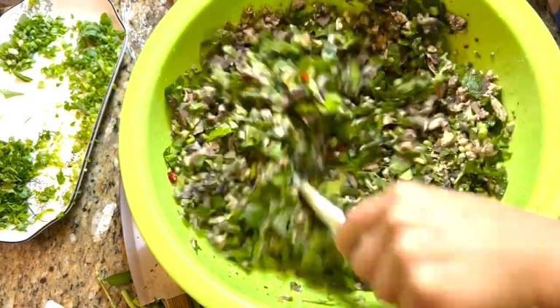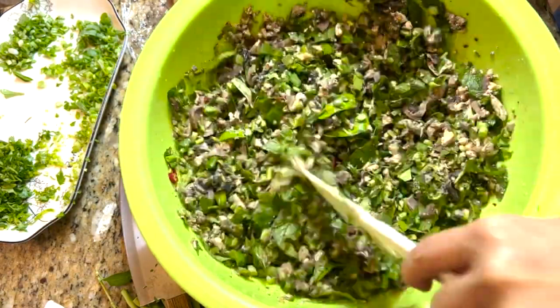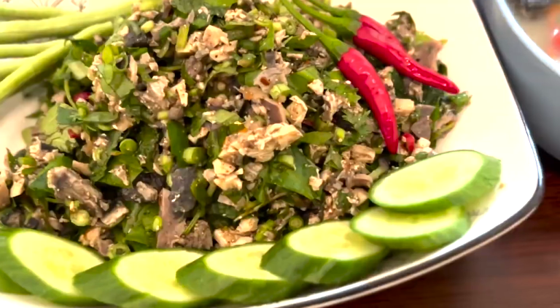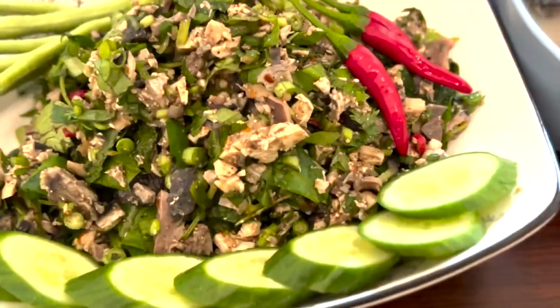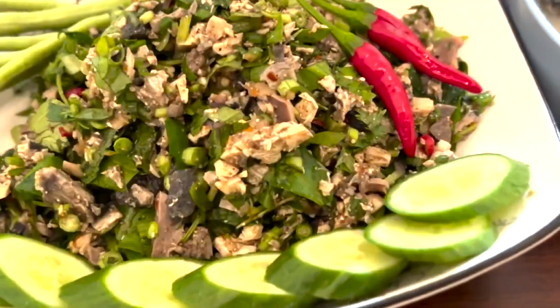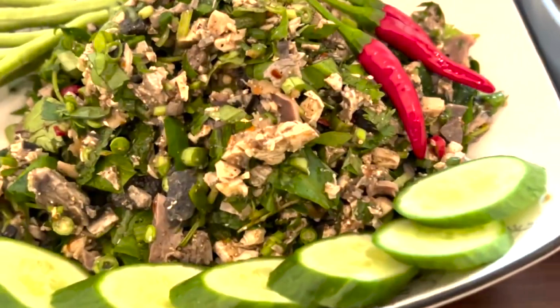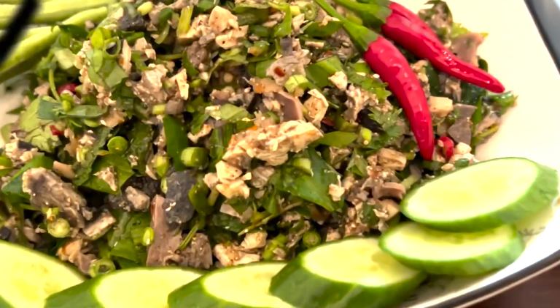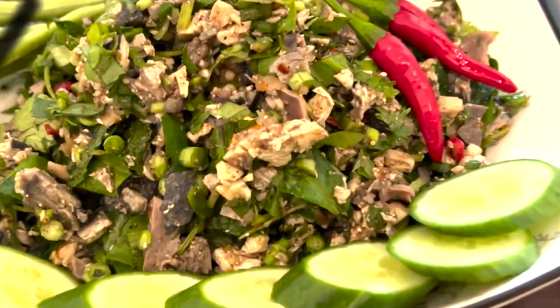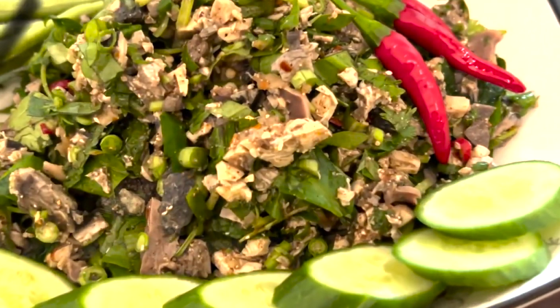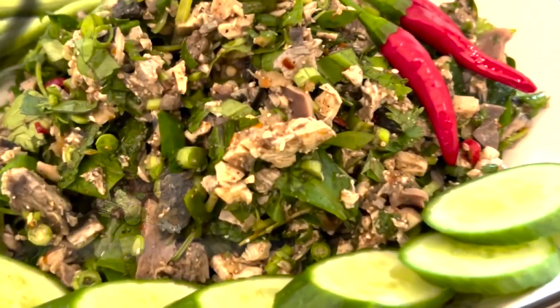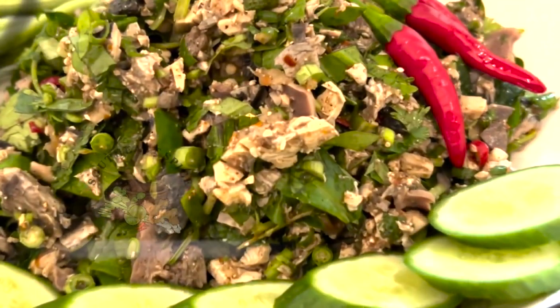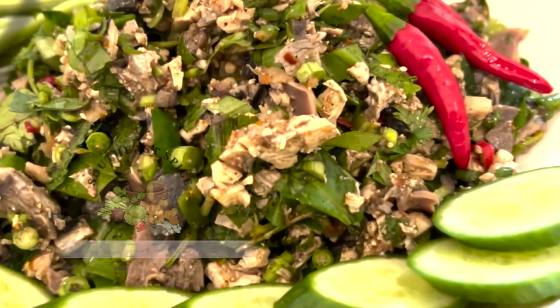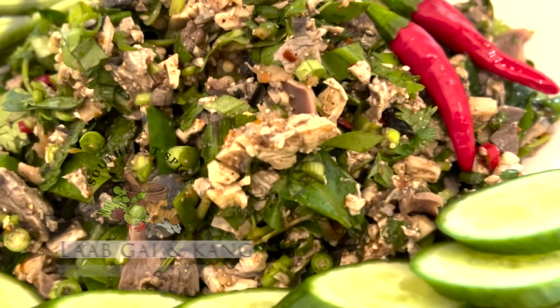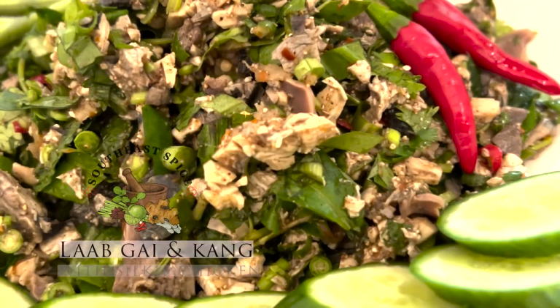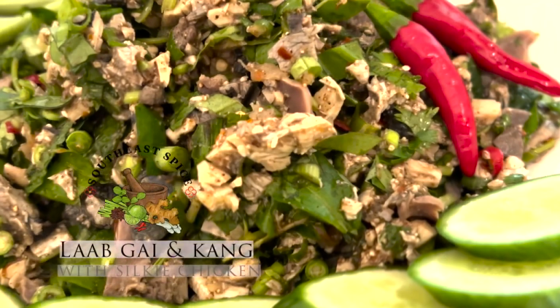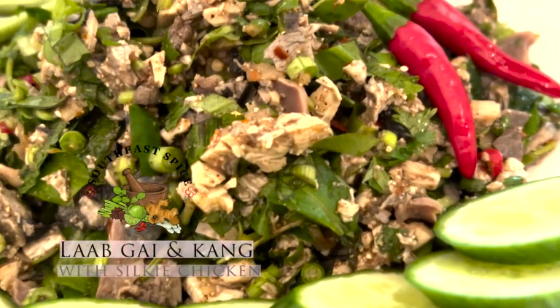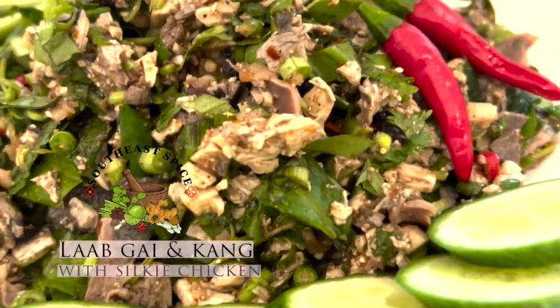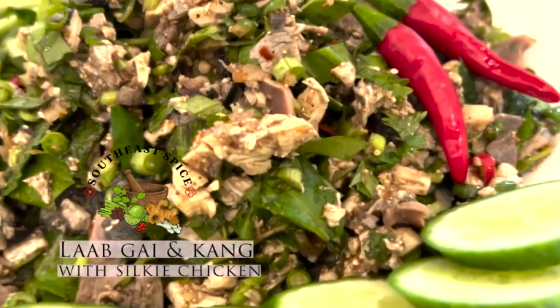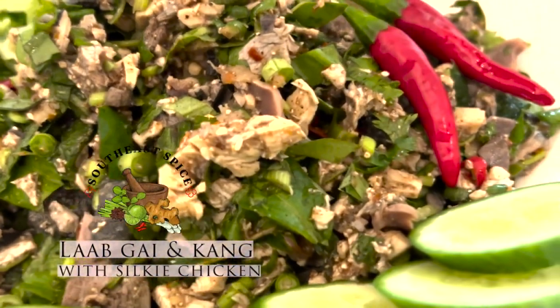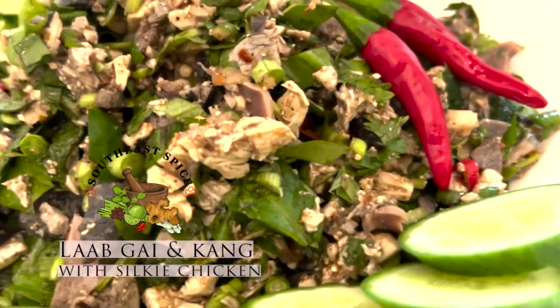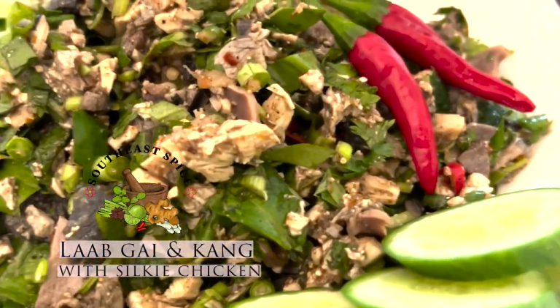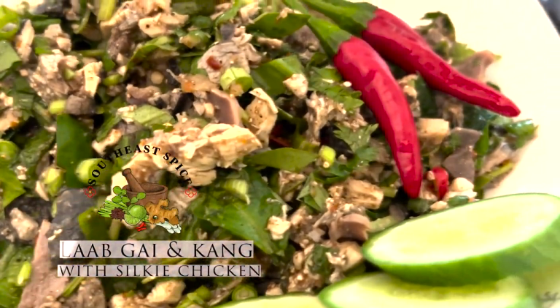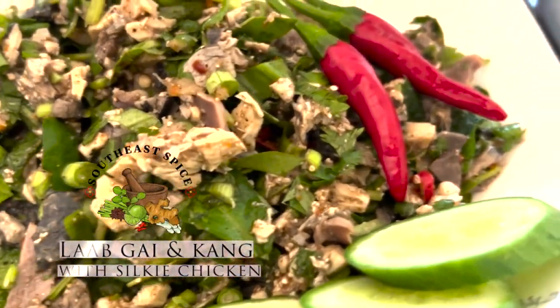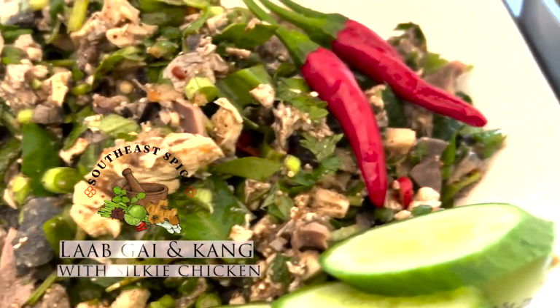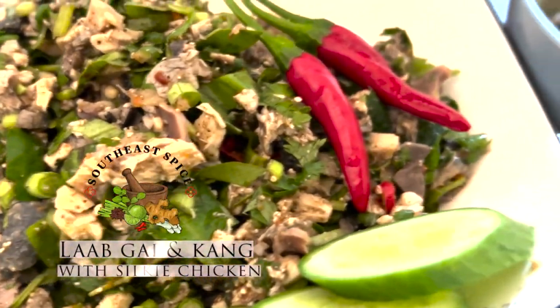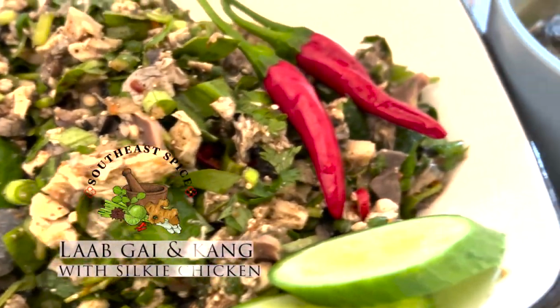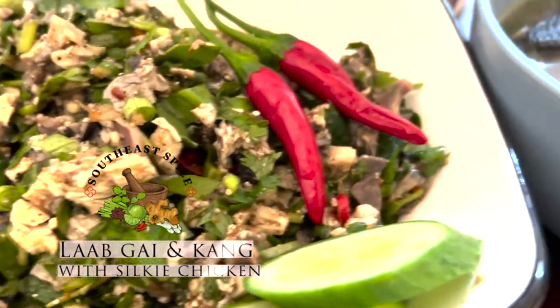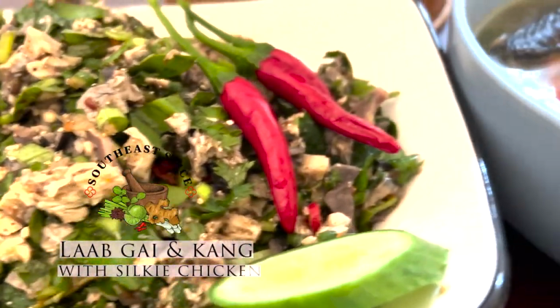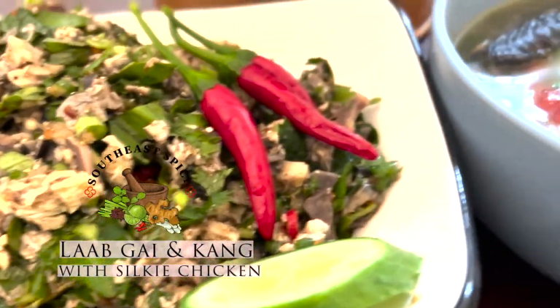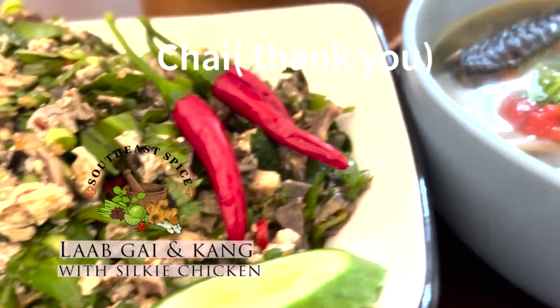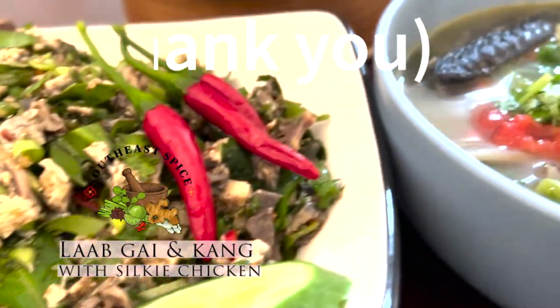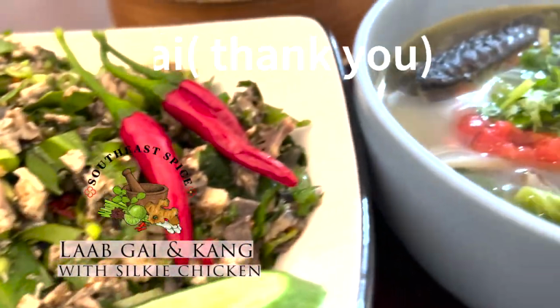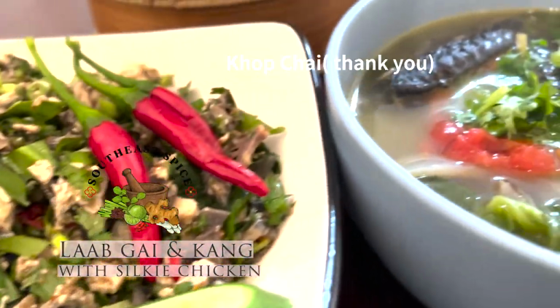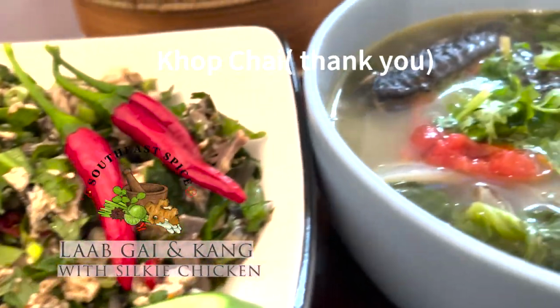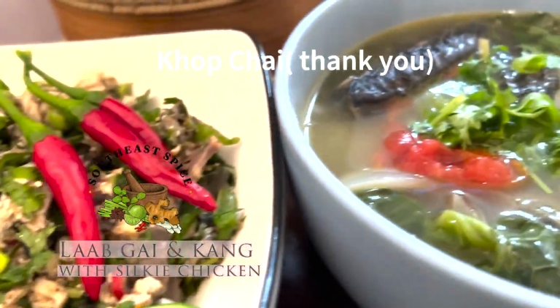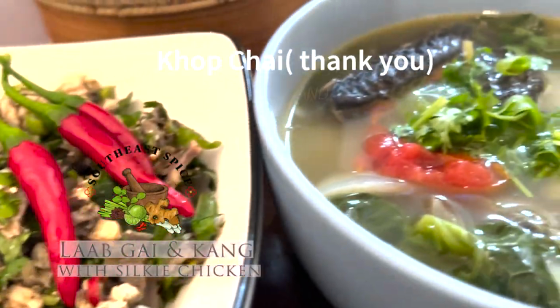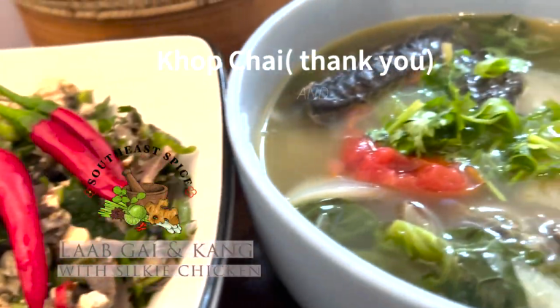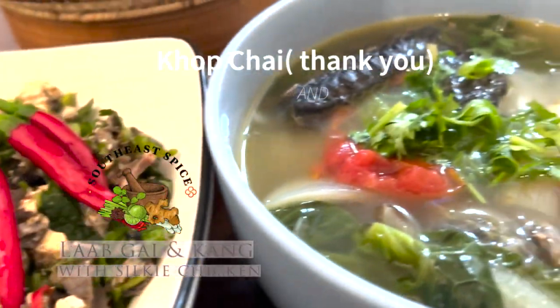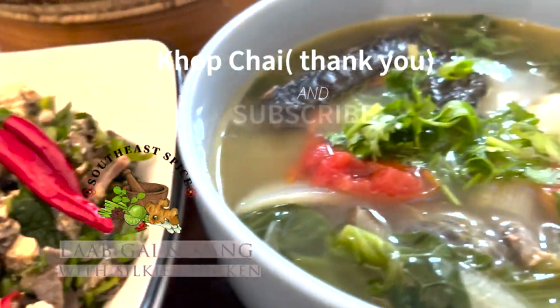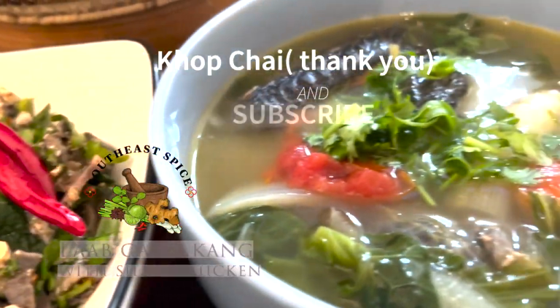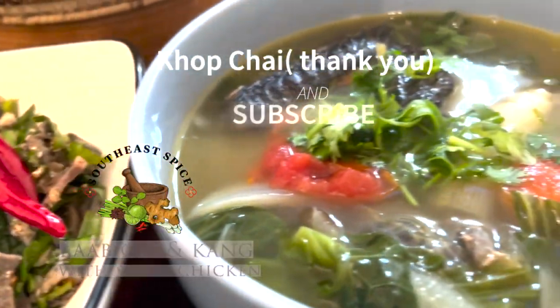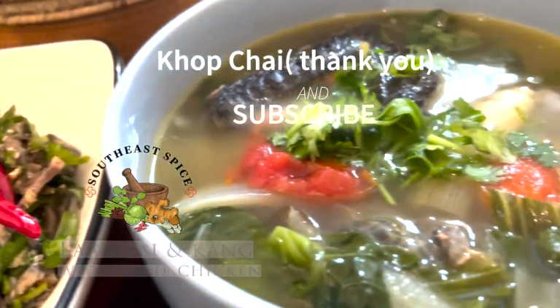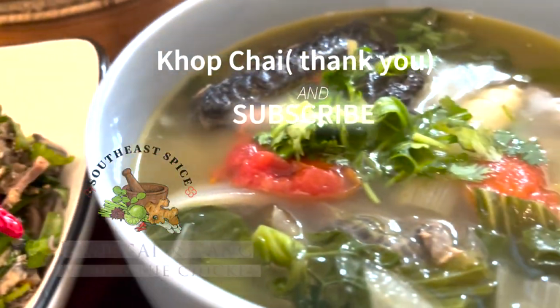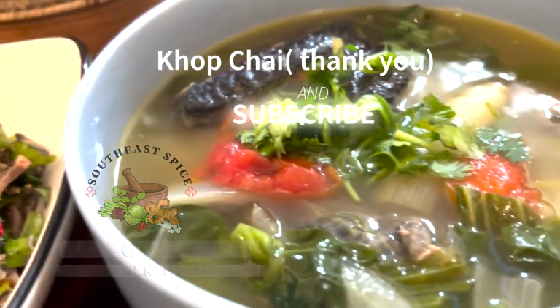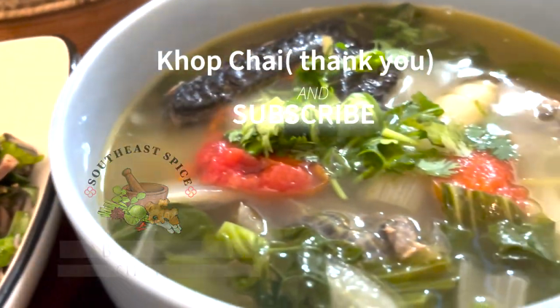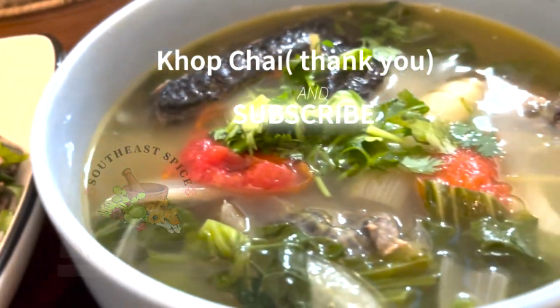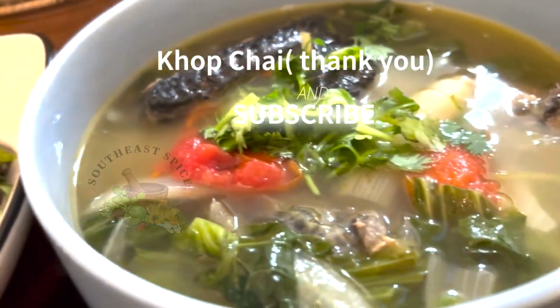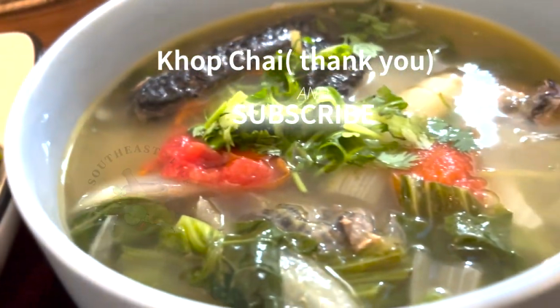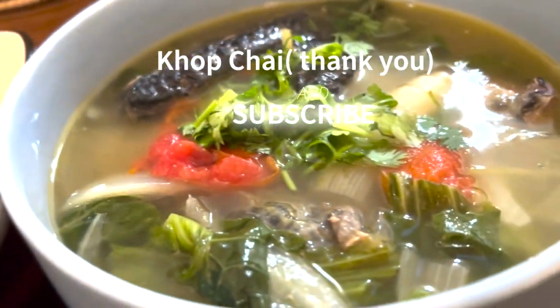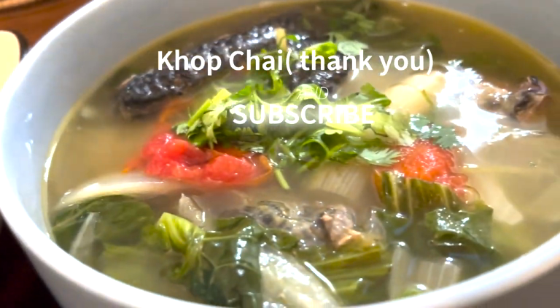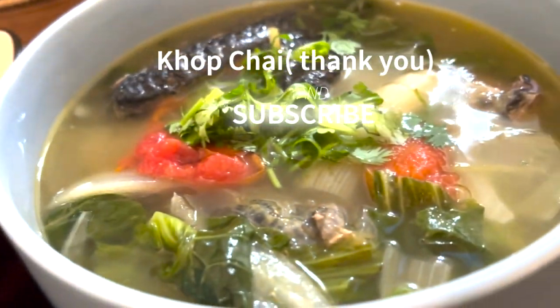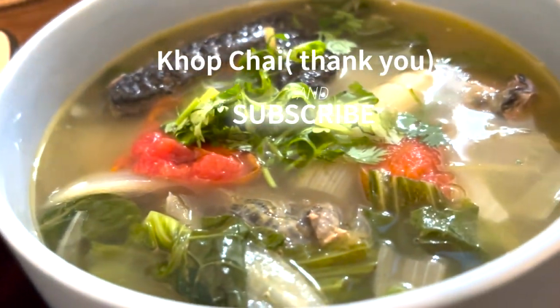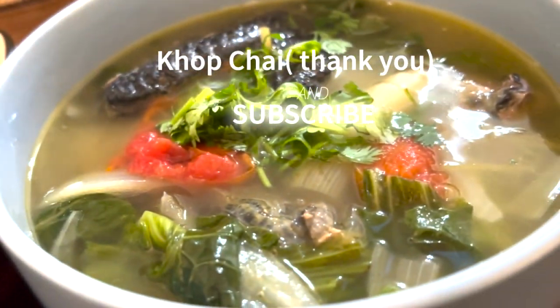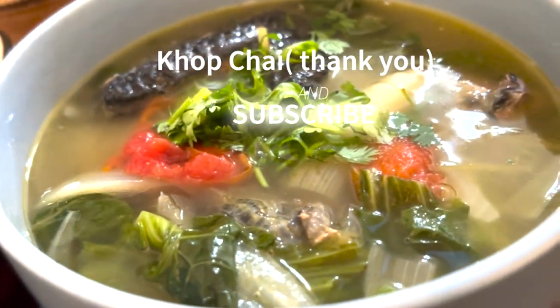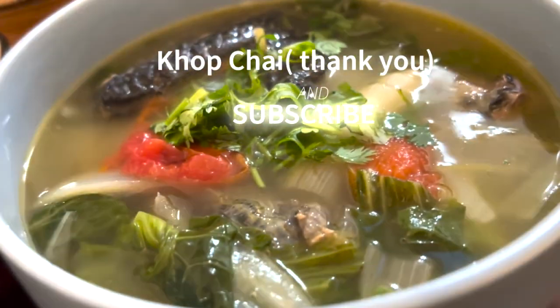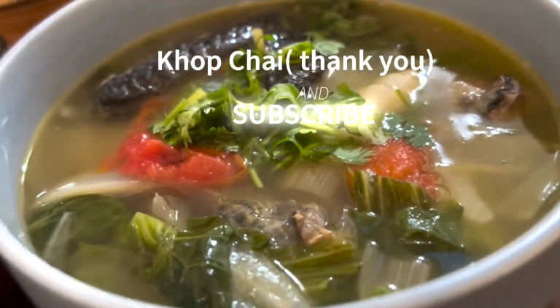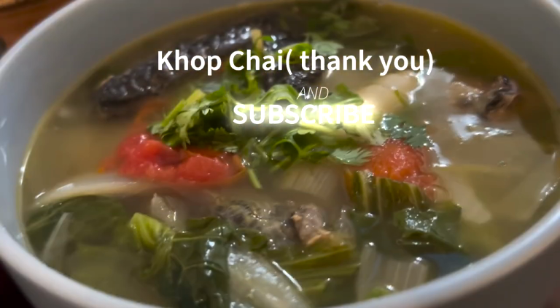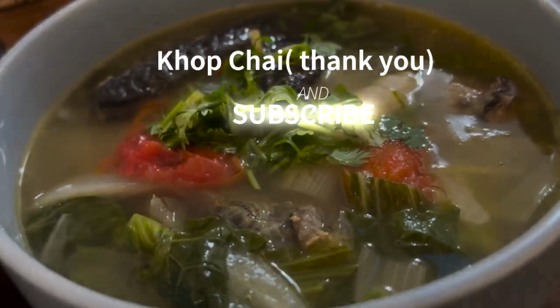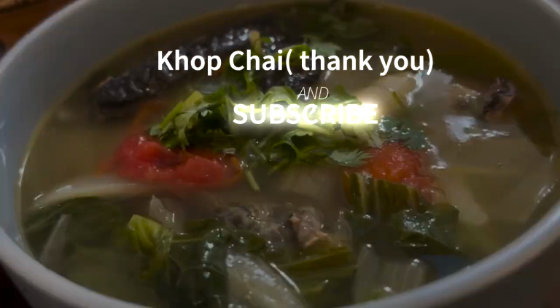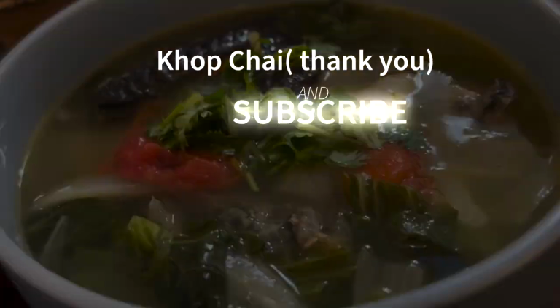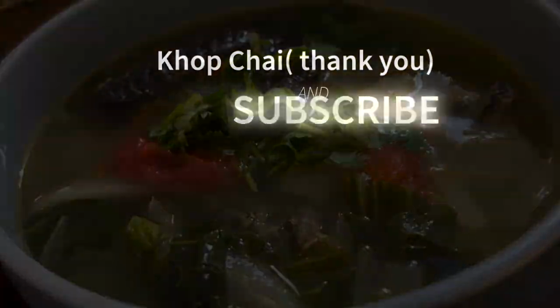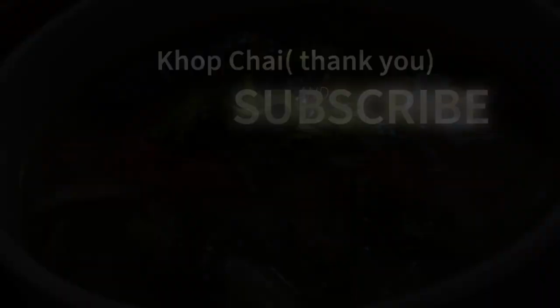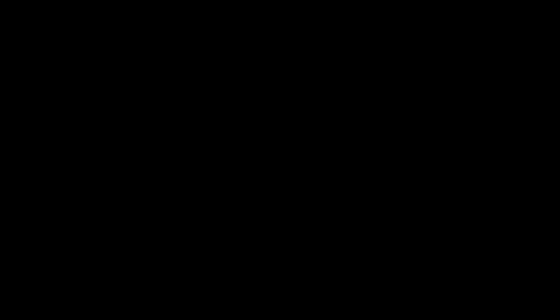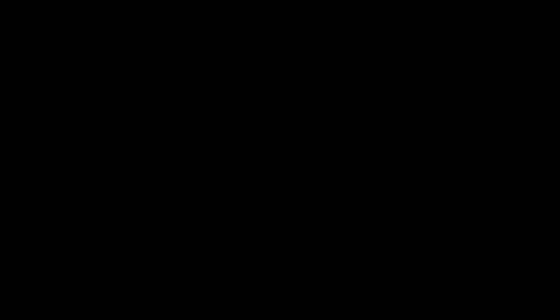Yay, it is all done. Thank you for watching. If you like it, press the thumbs up for me. And if you love it, please subscribe.